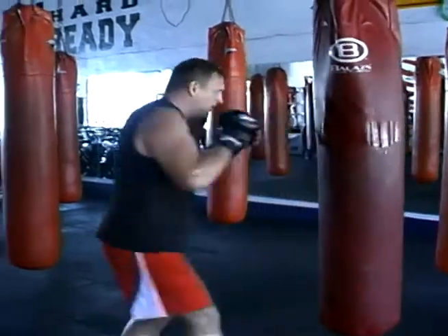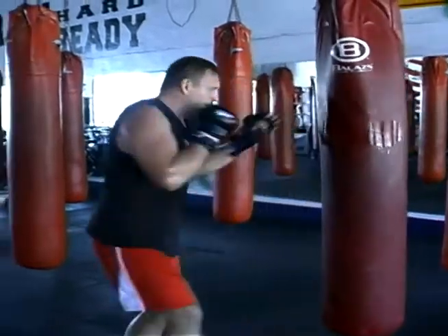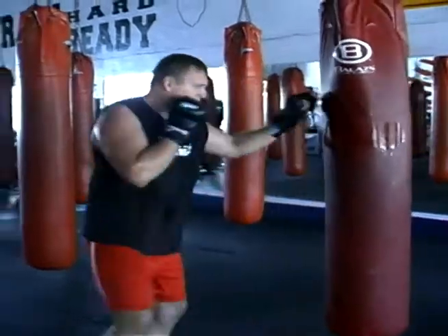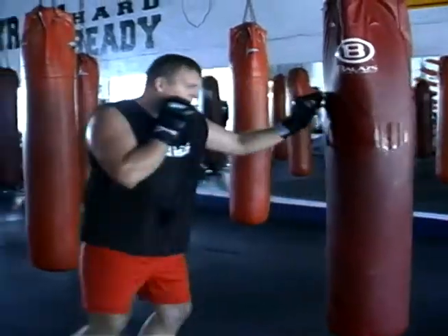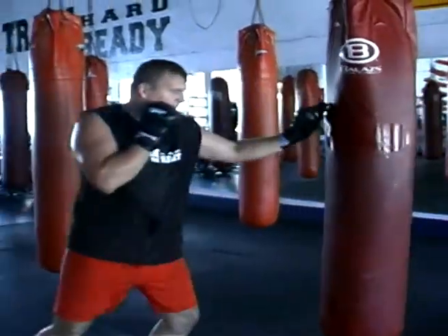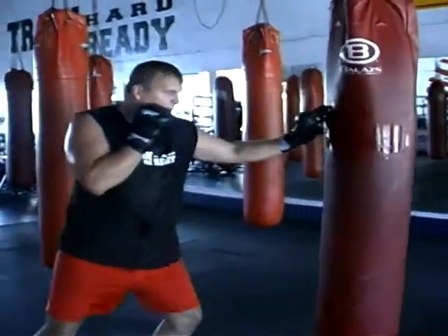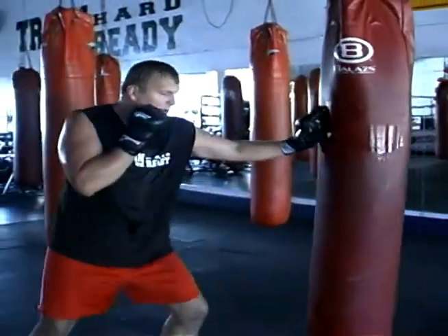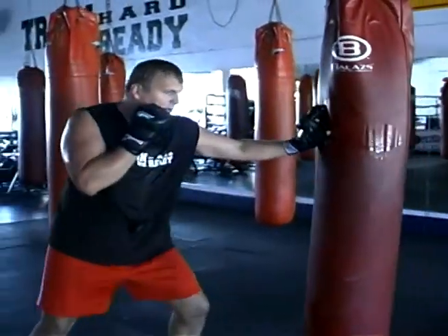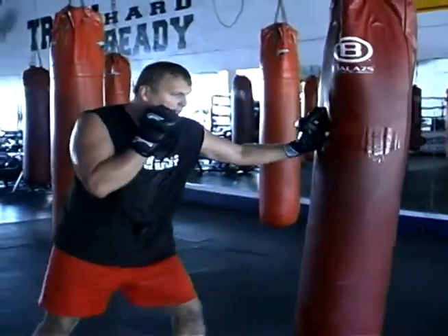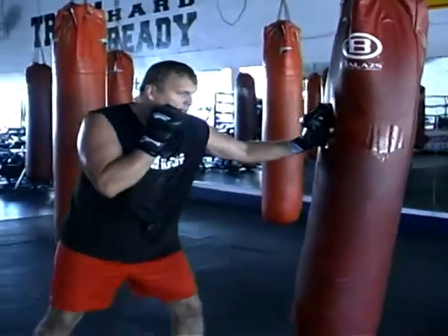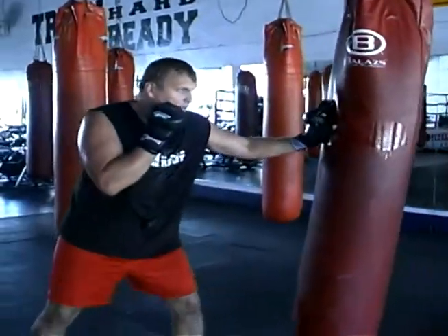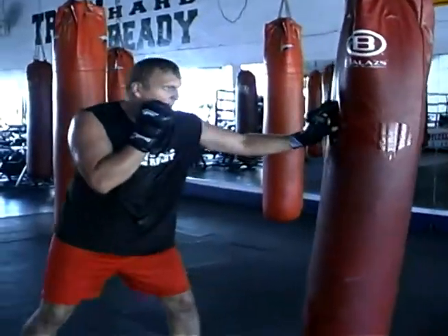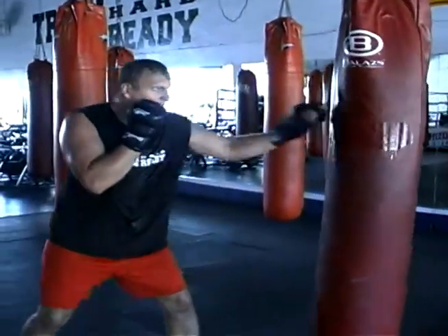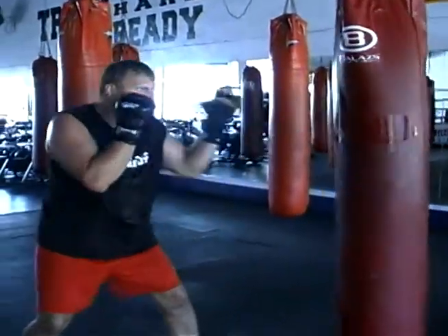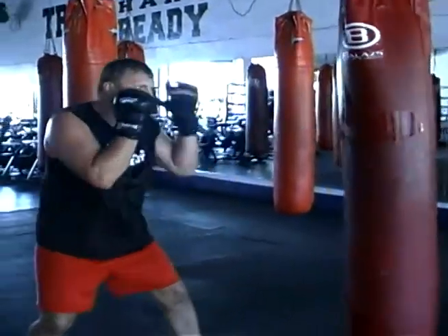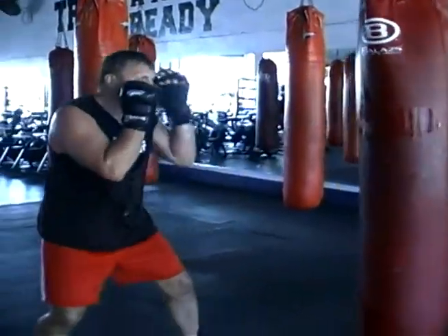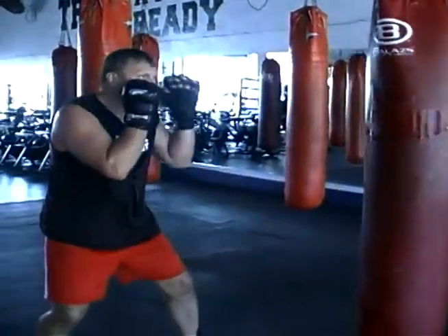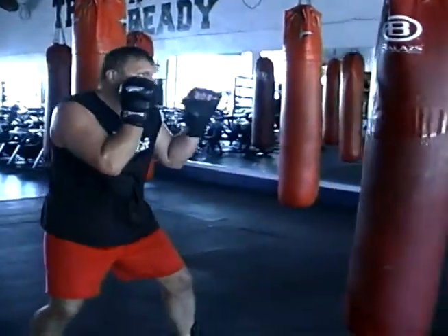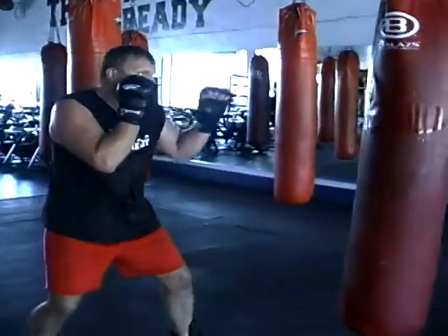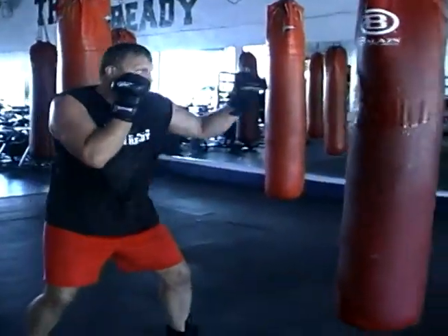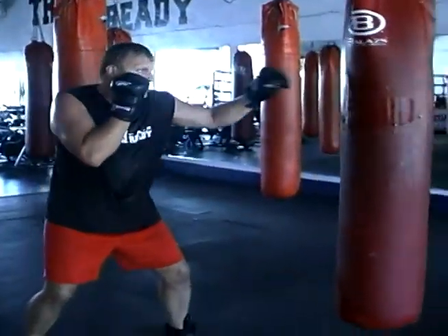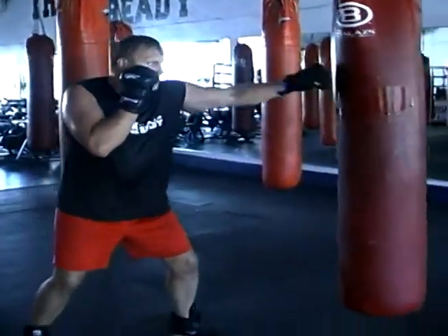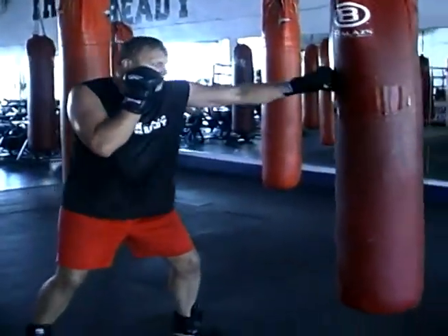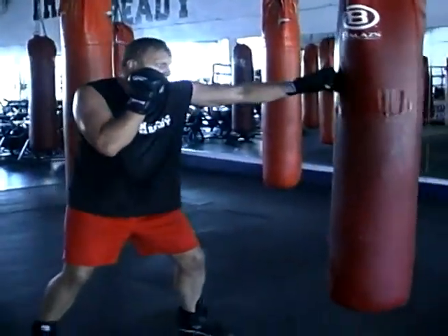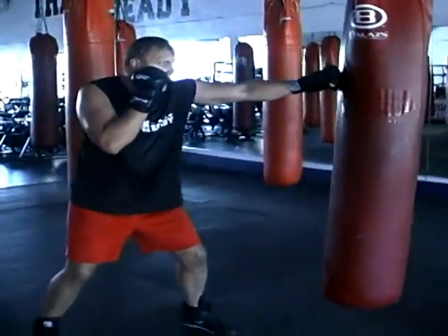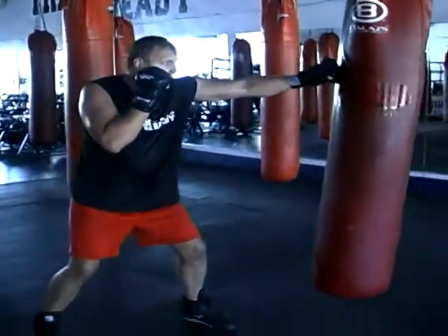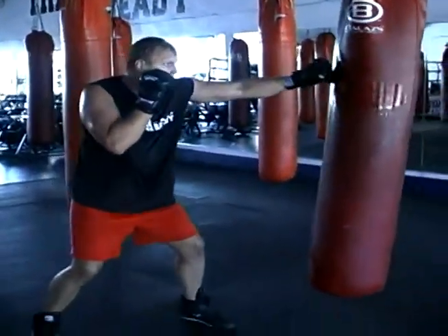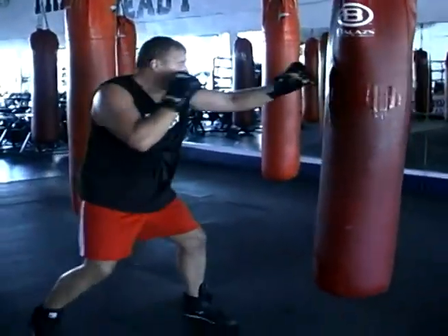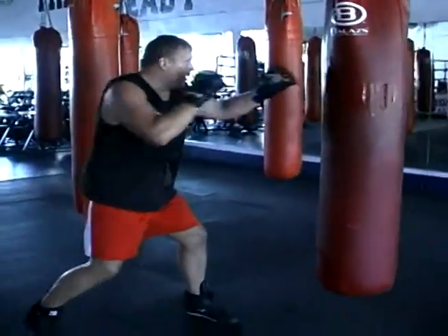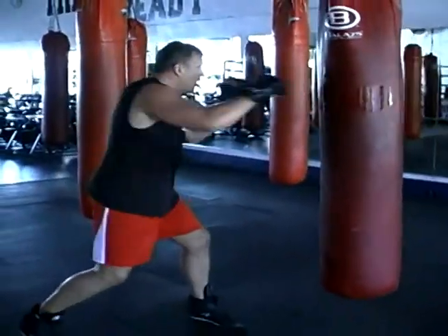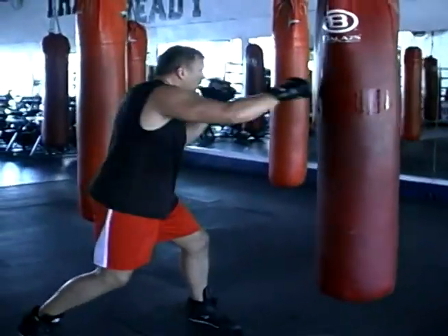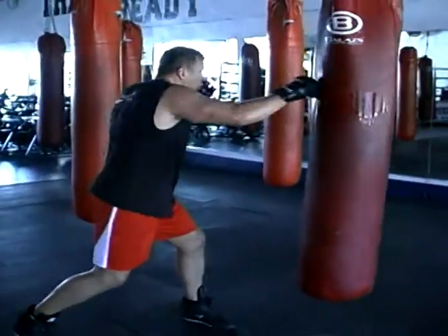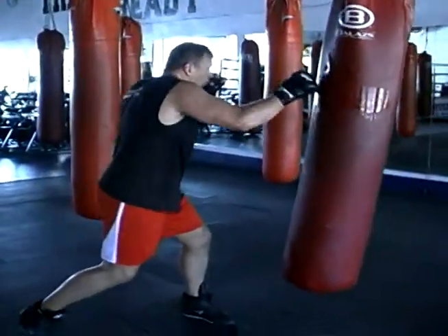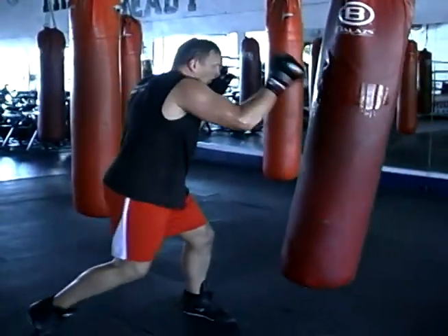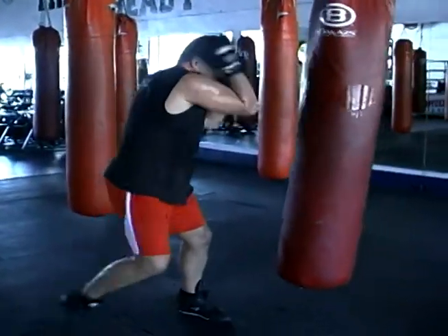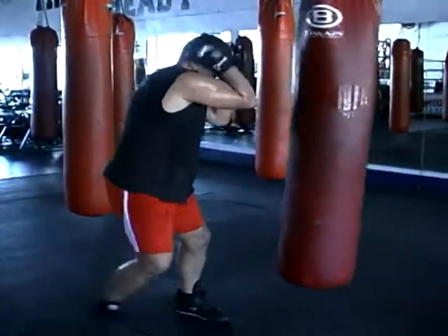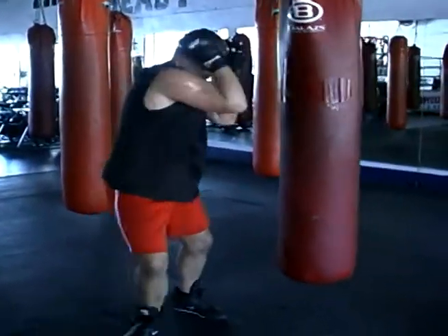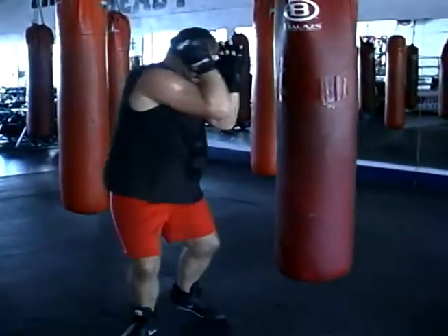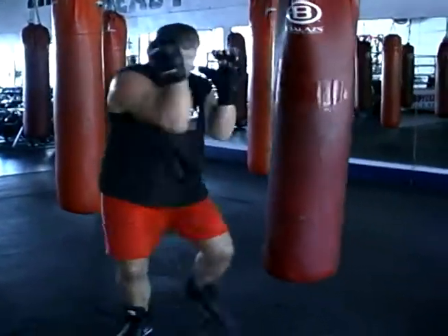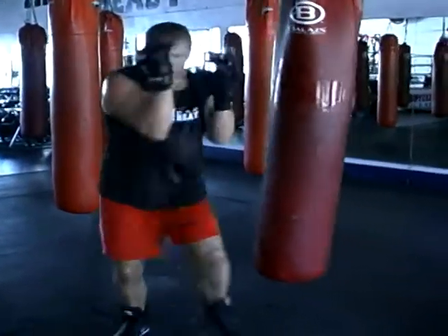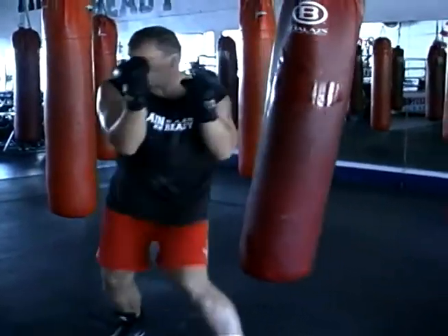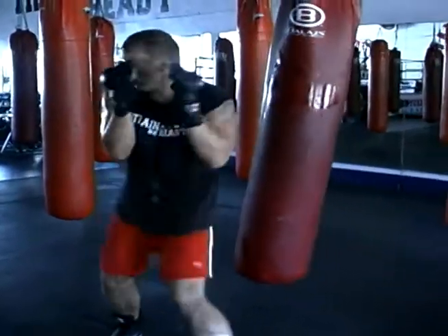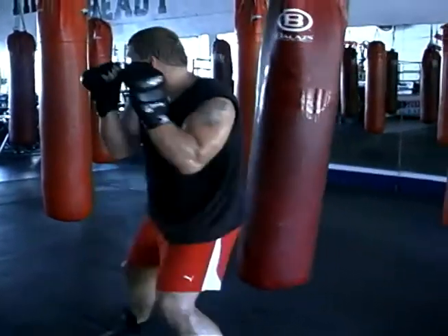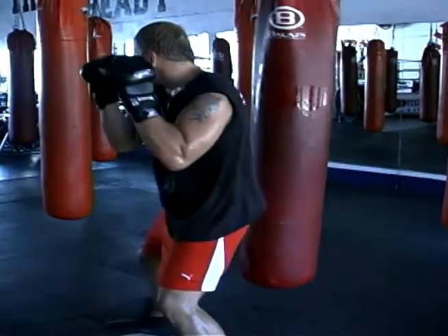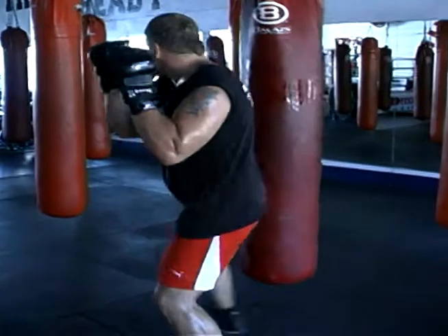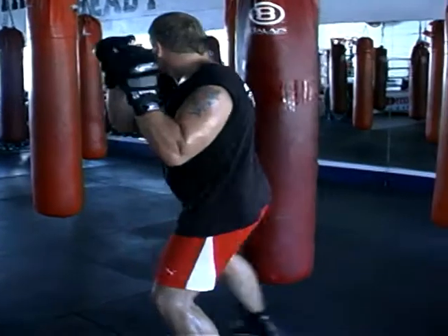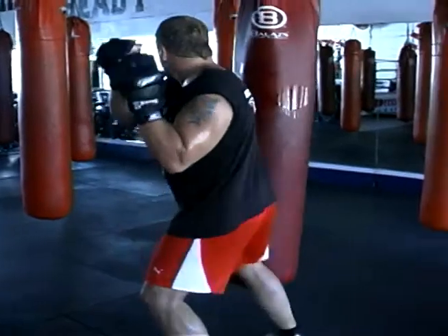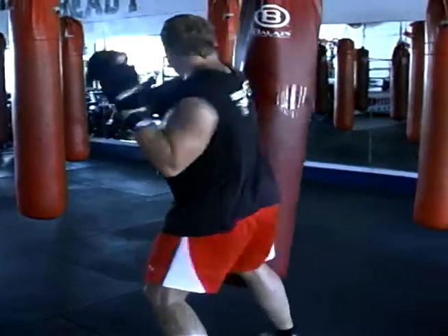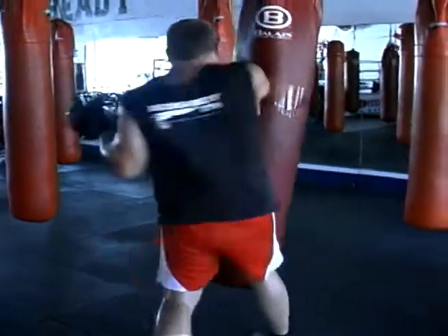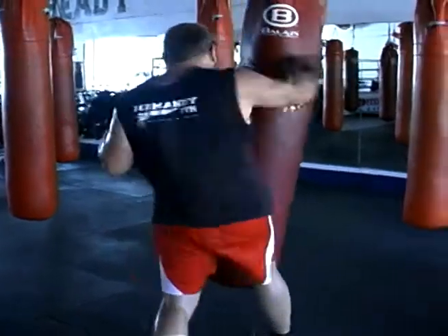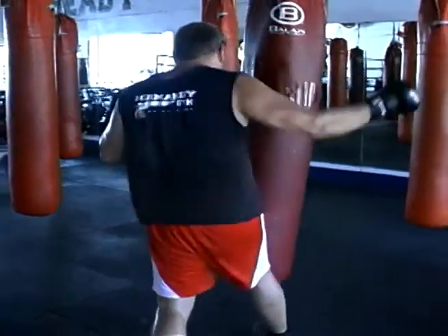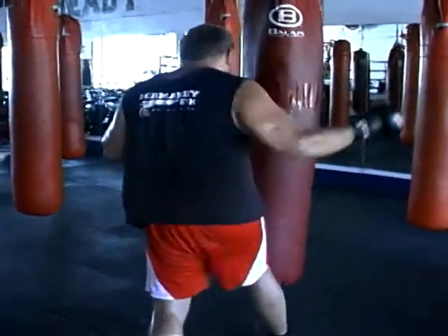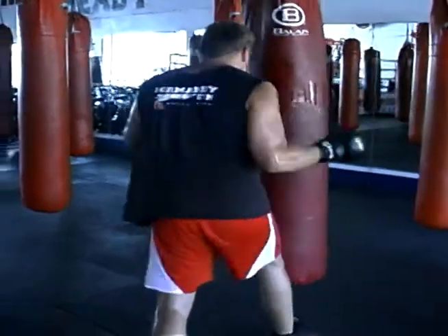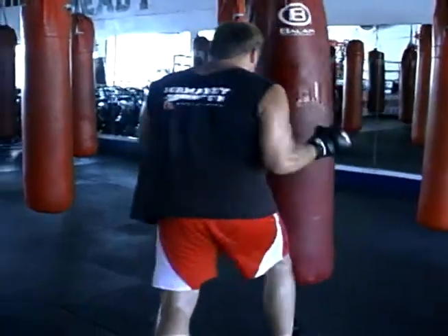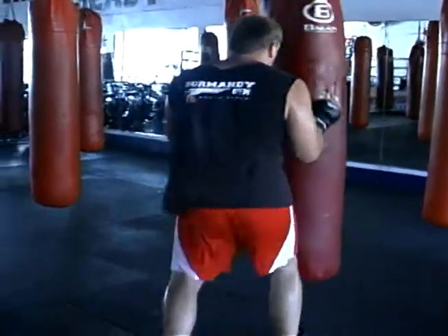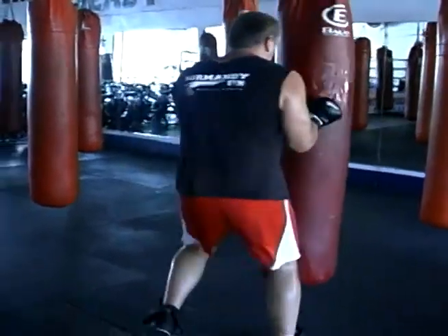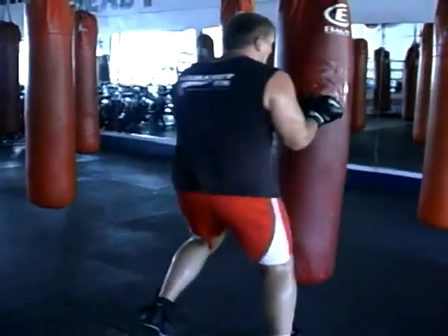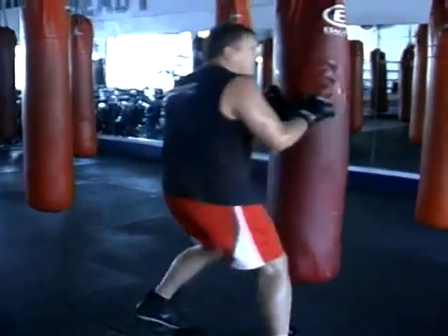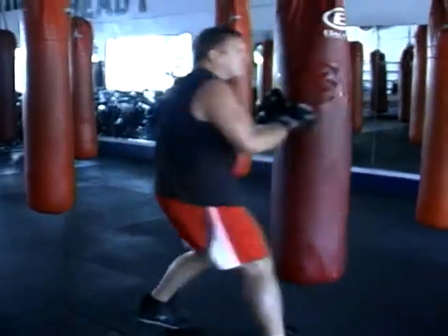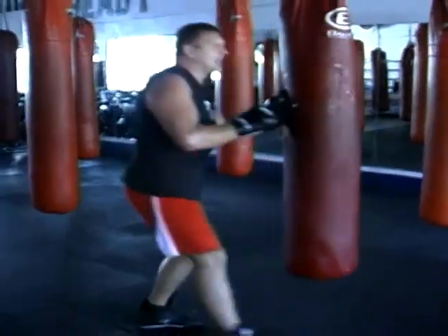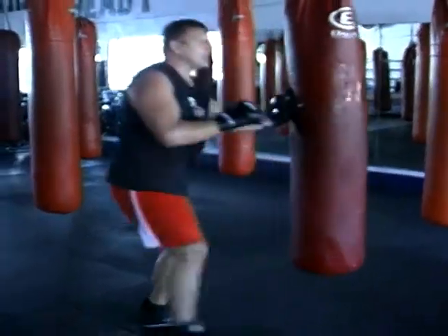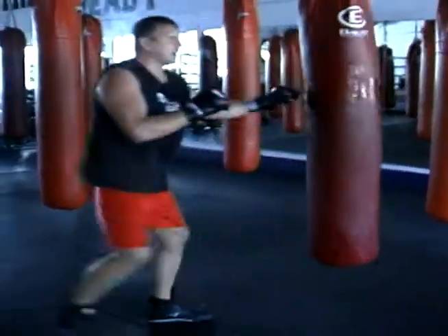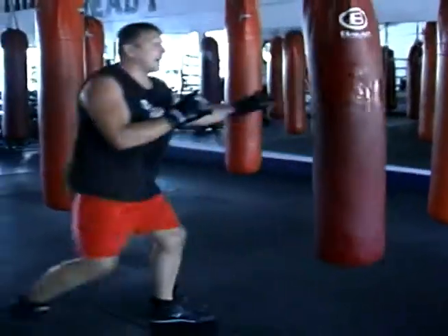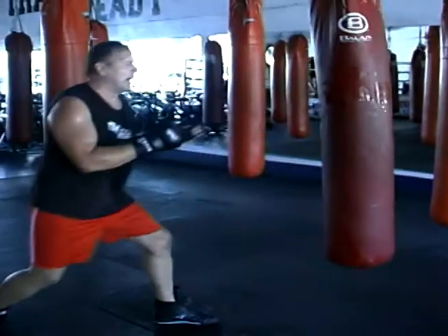Left foot forward, right foot back, jab, cross, turn, and out. Real time now.